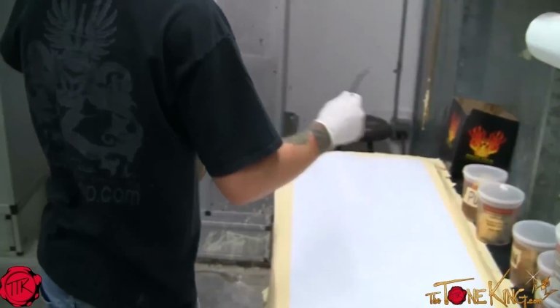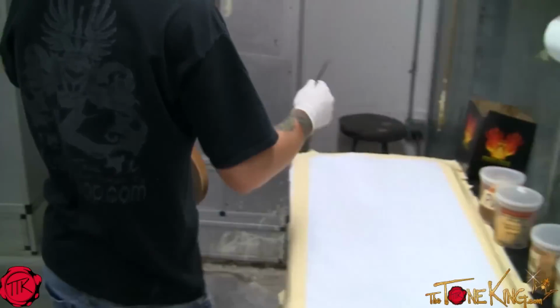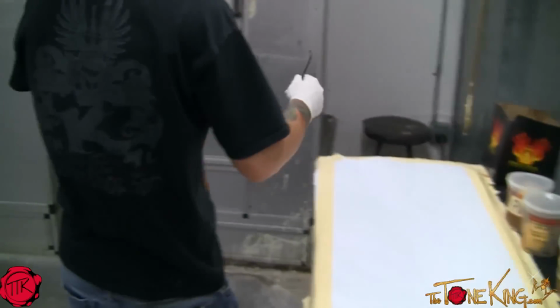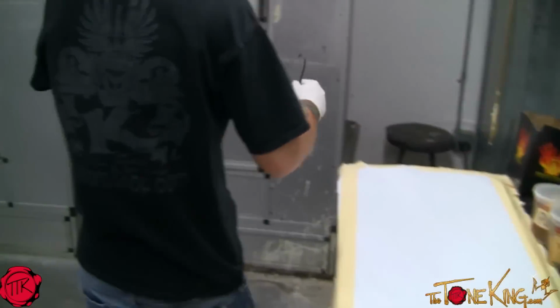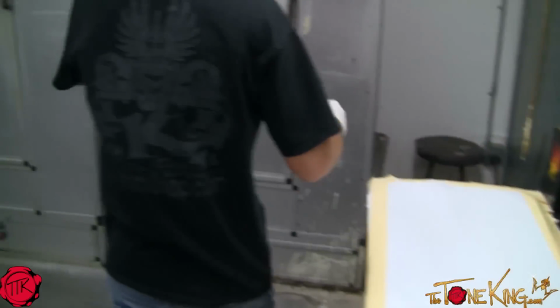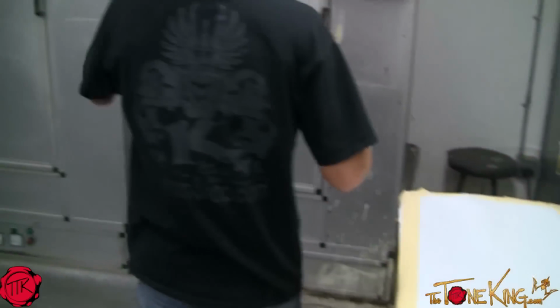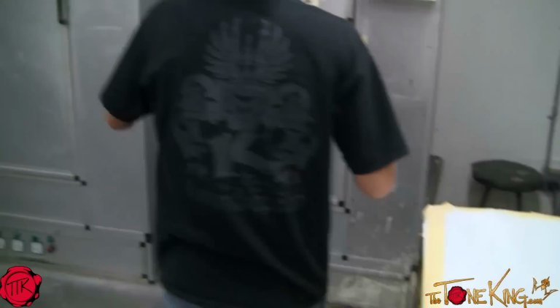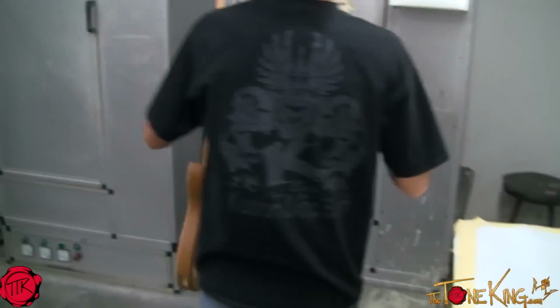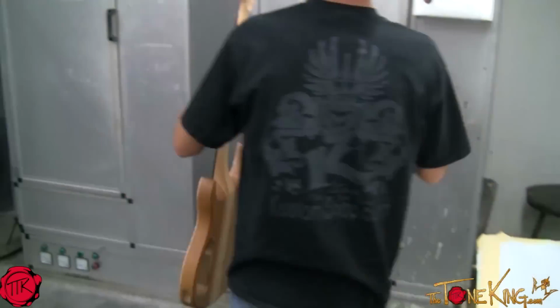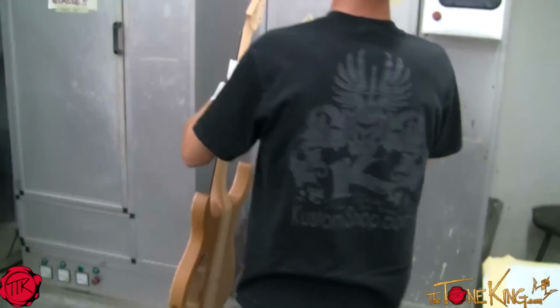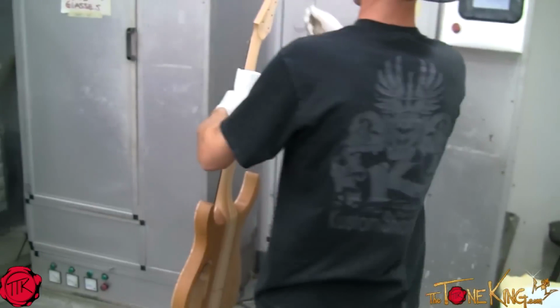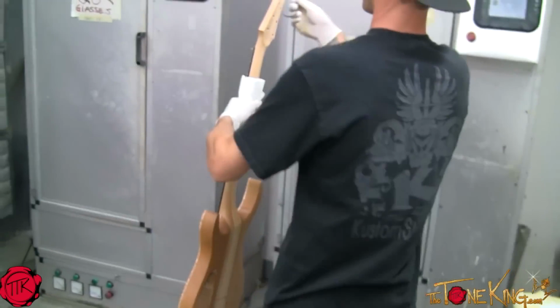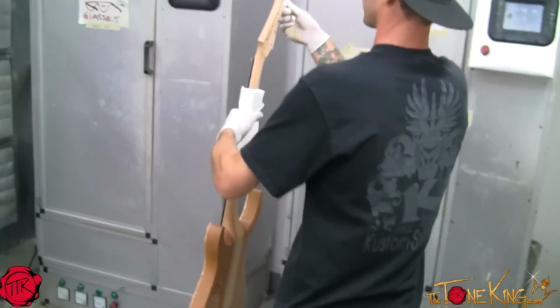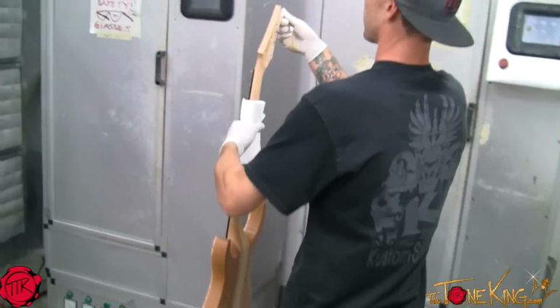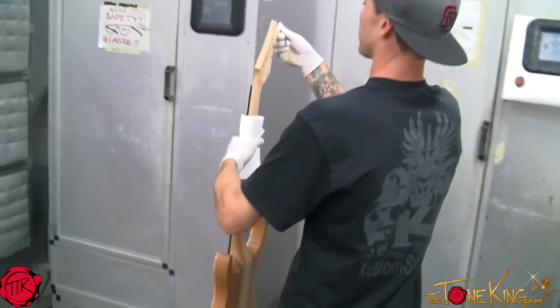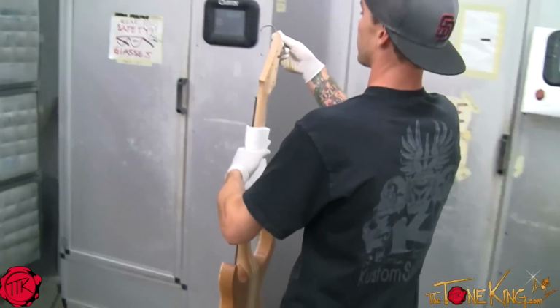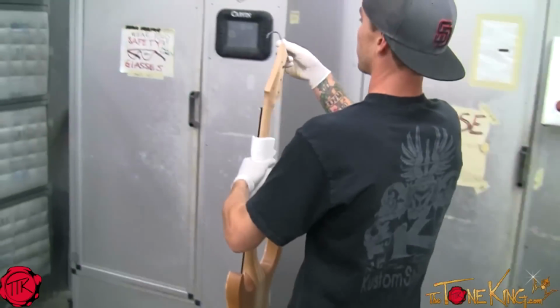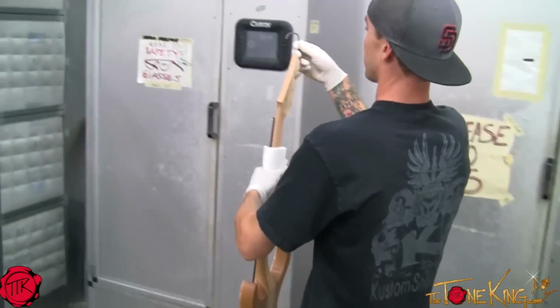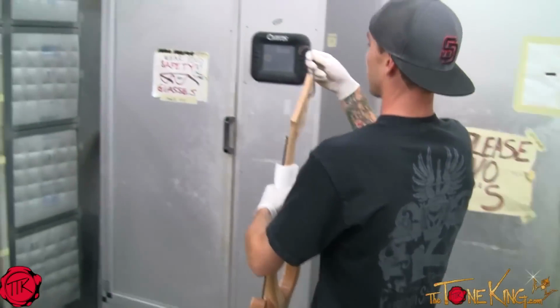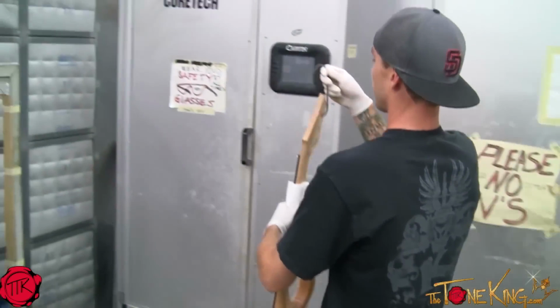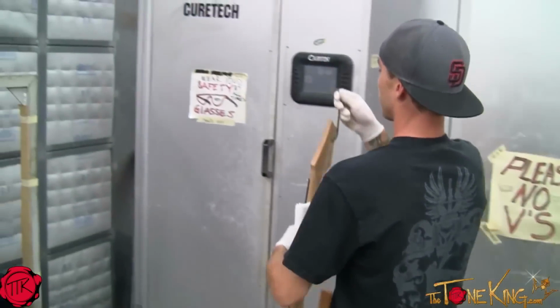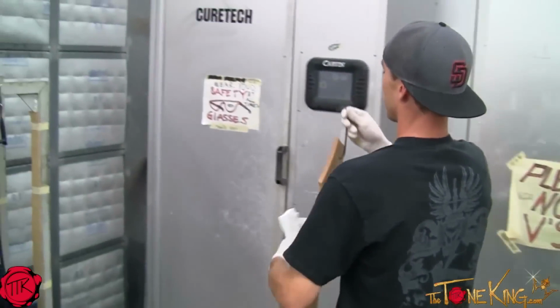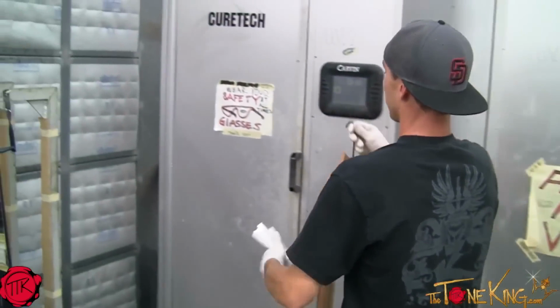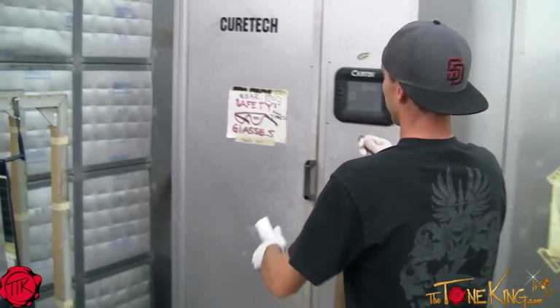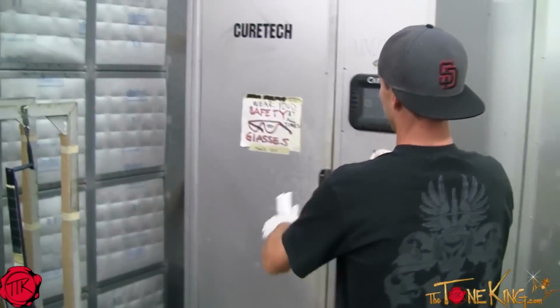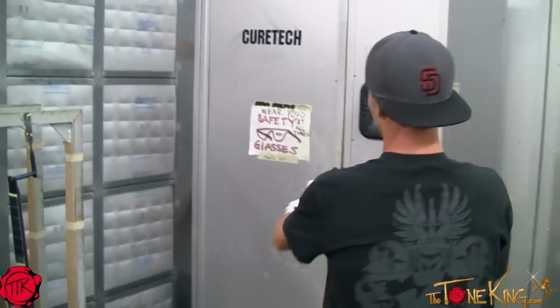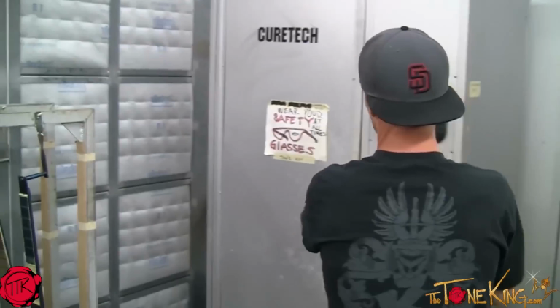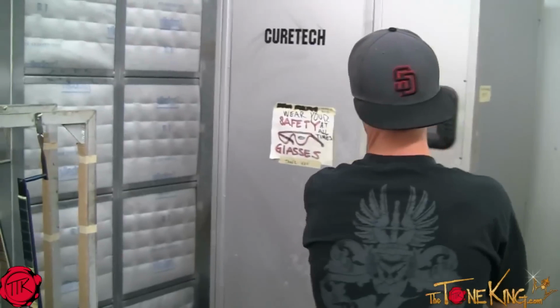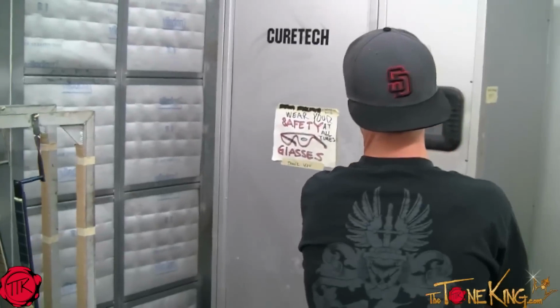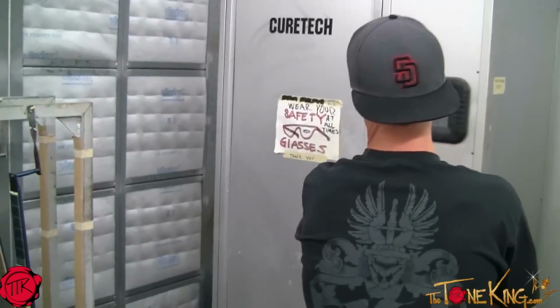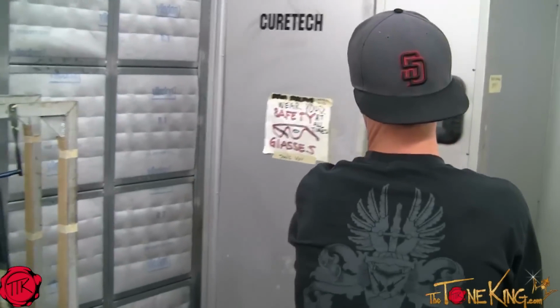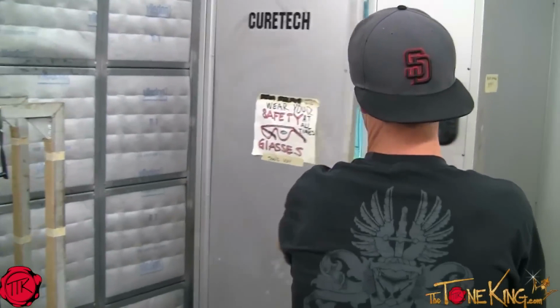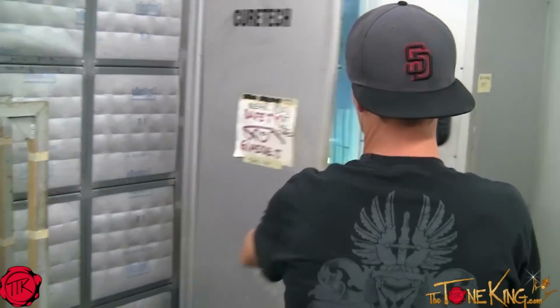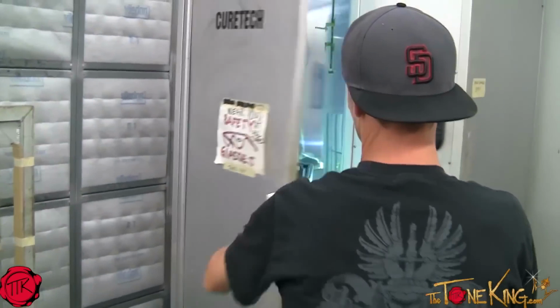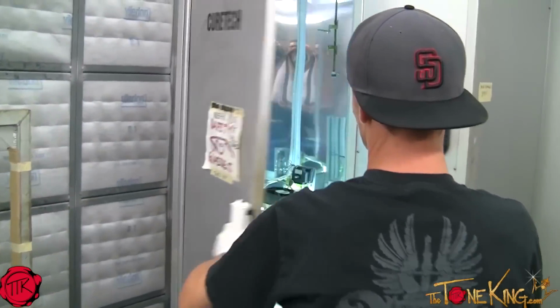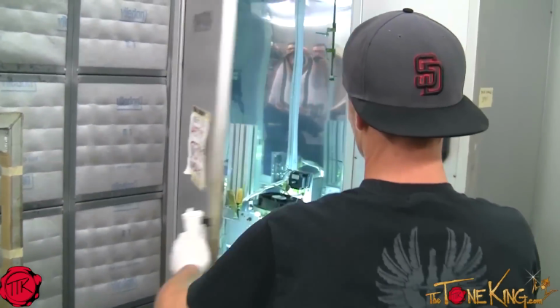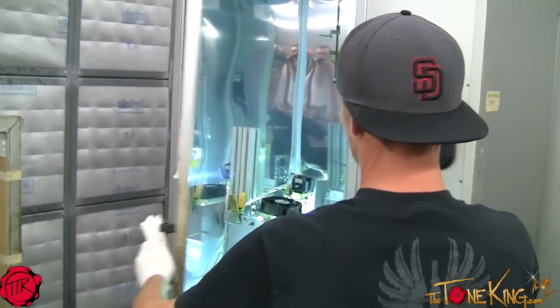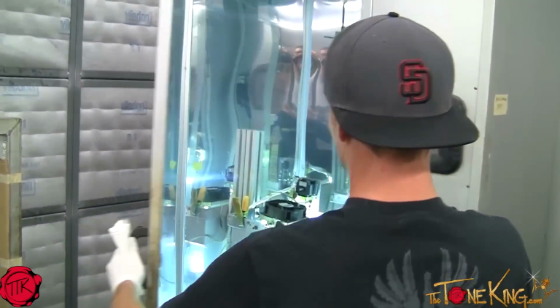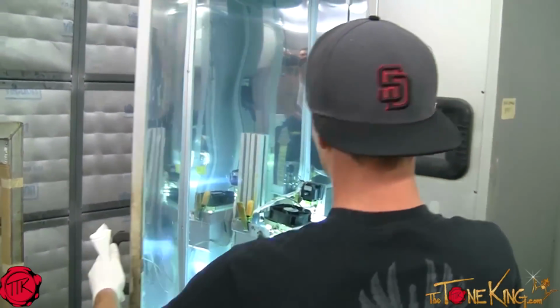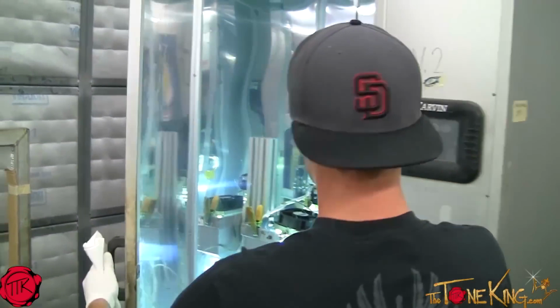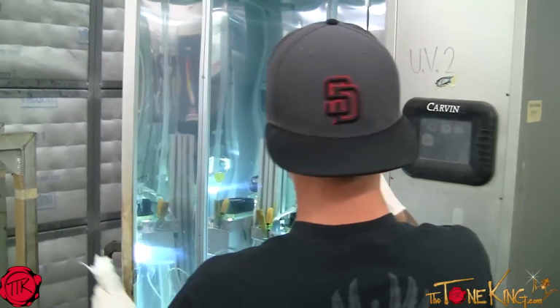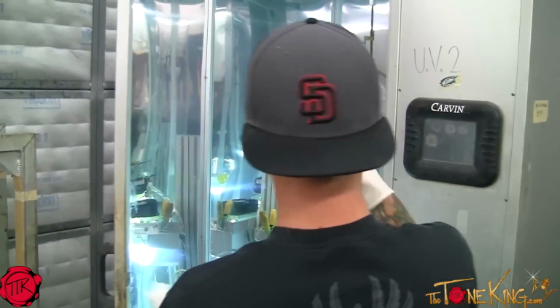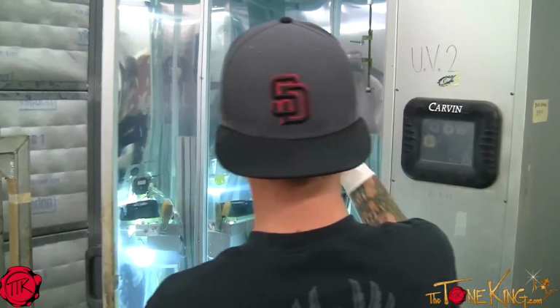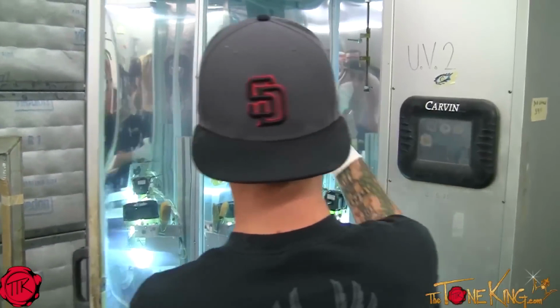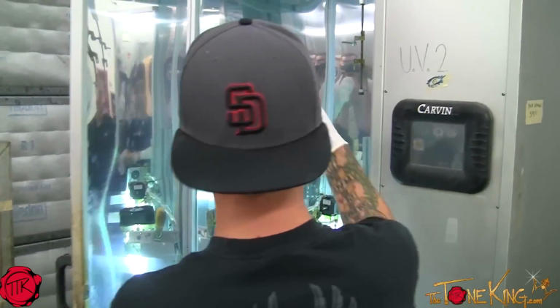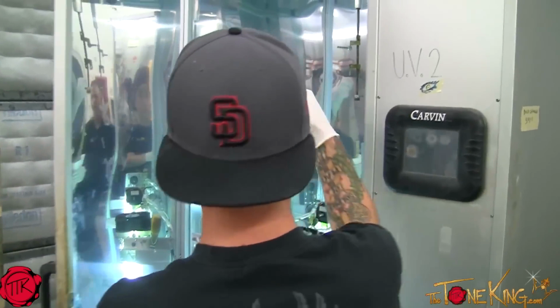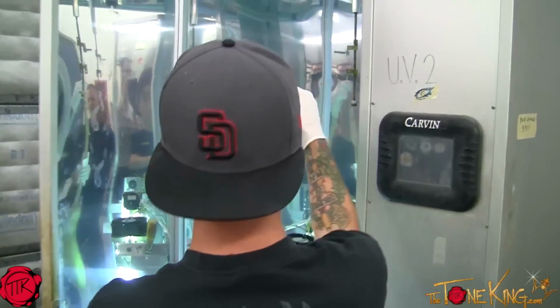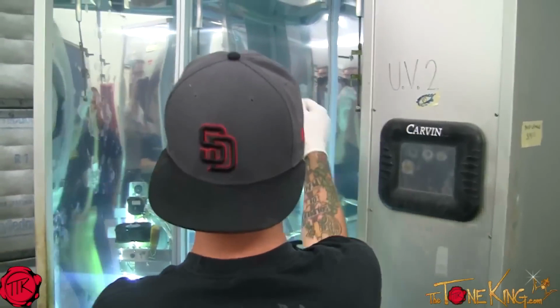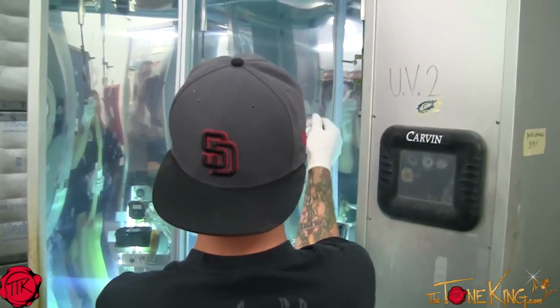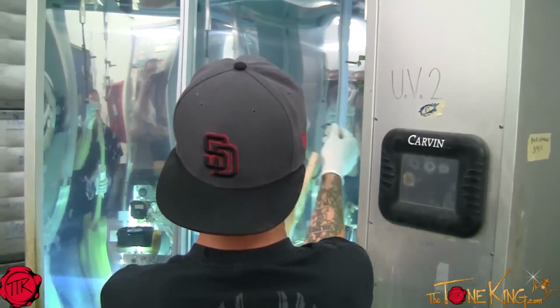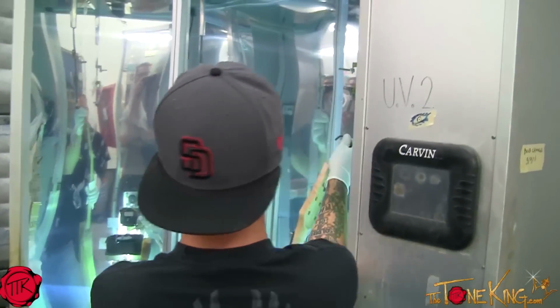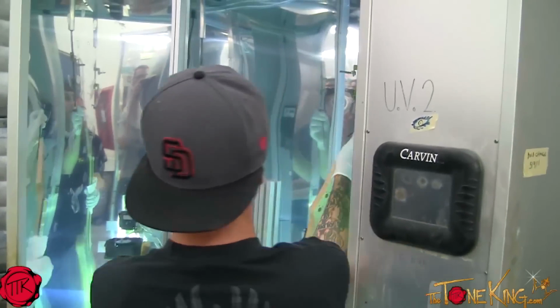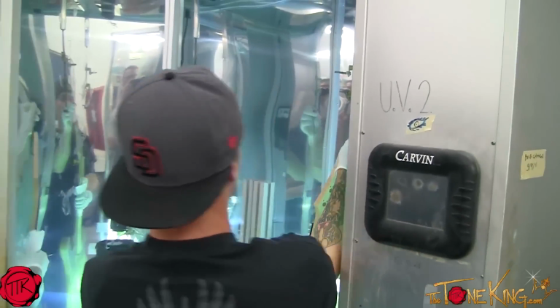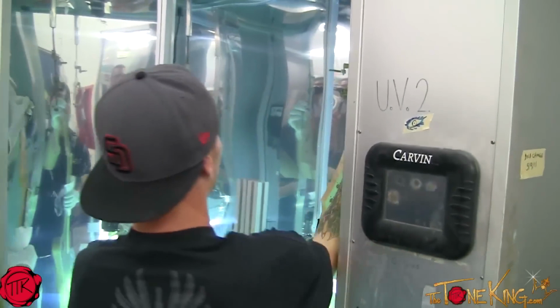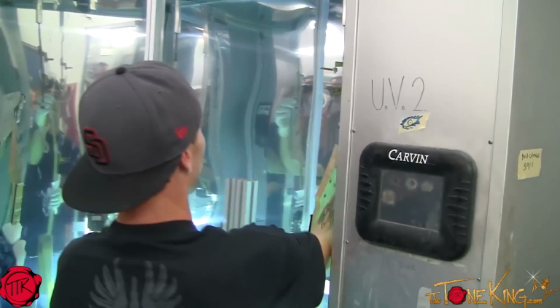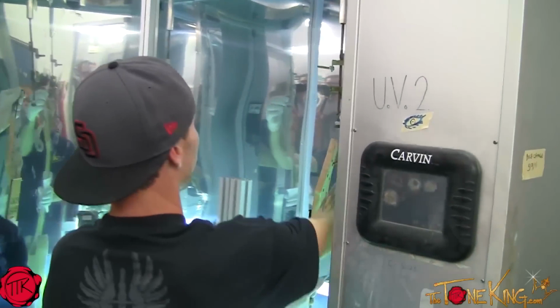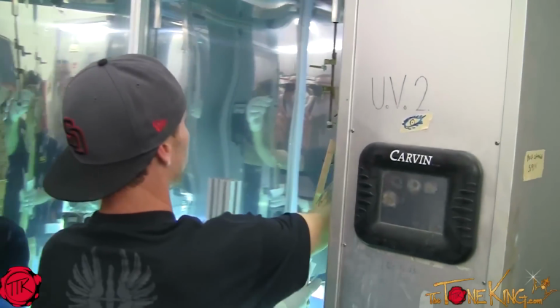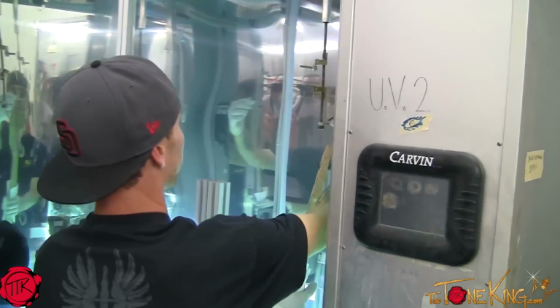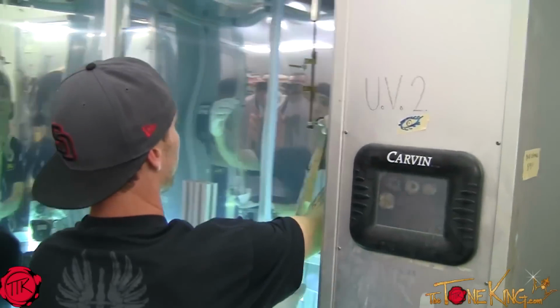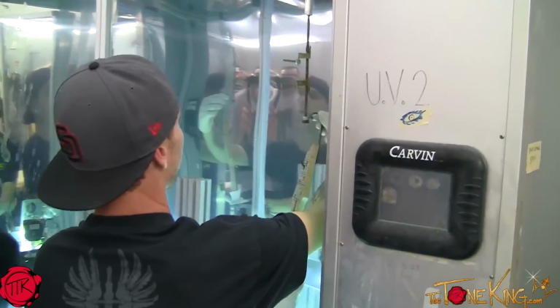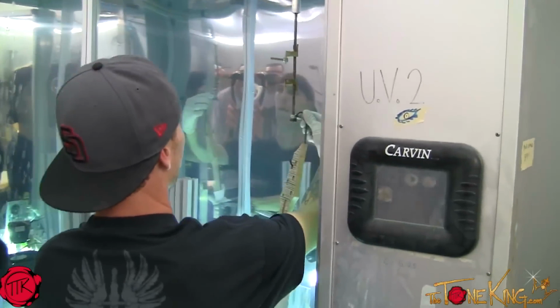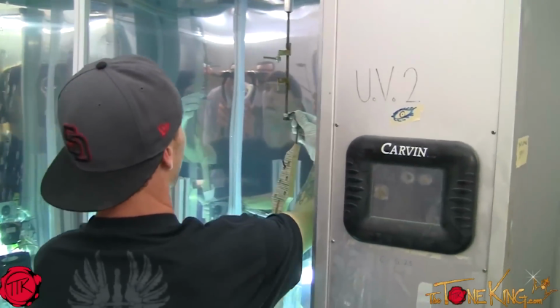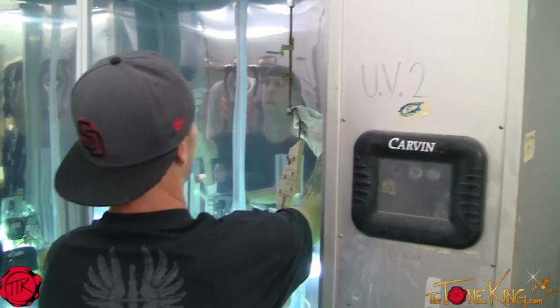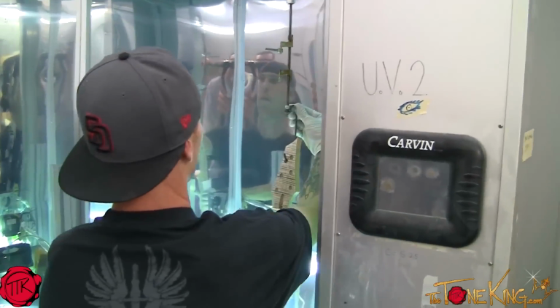We're going to go ahead and hang this in our UV oven to dry the sealer. It's going to be in there for five and a half minutes.